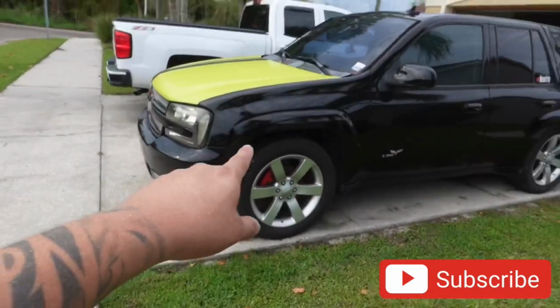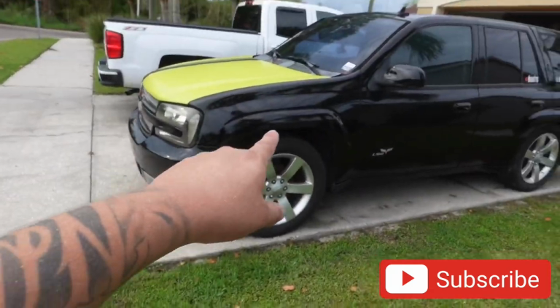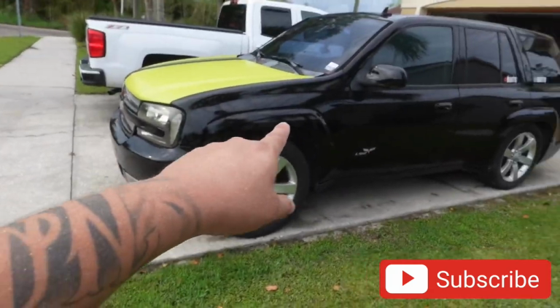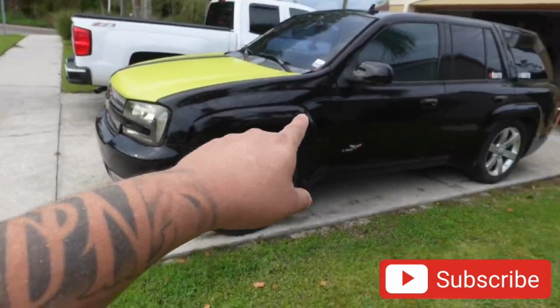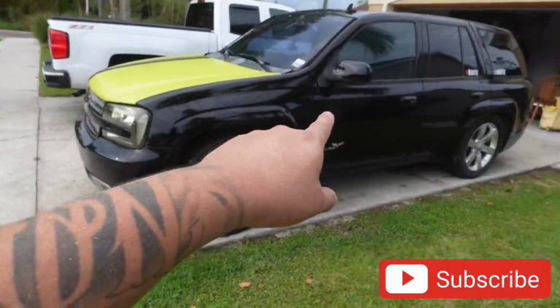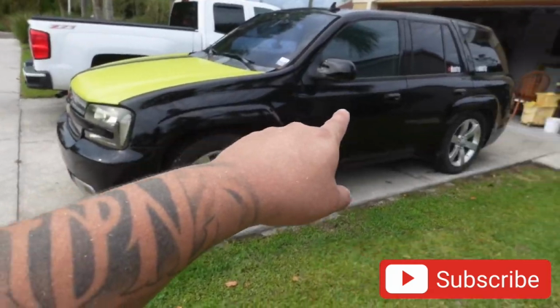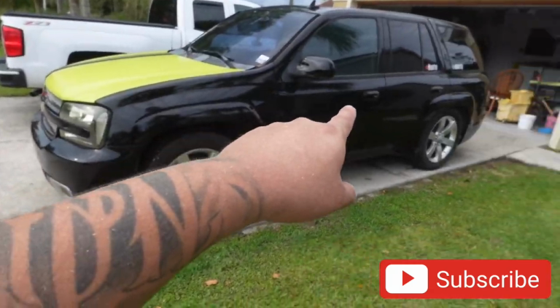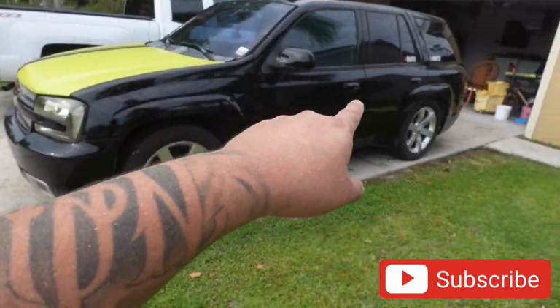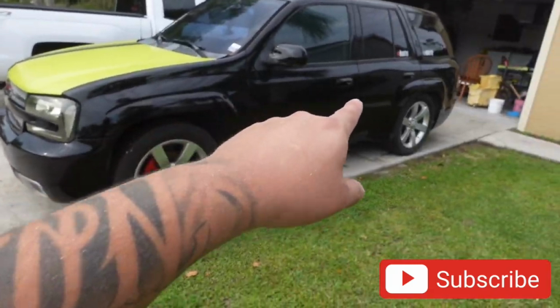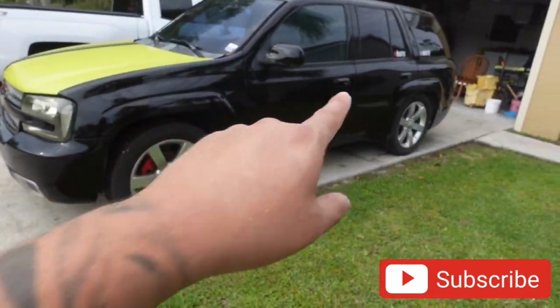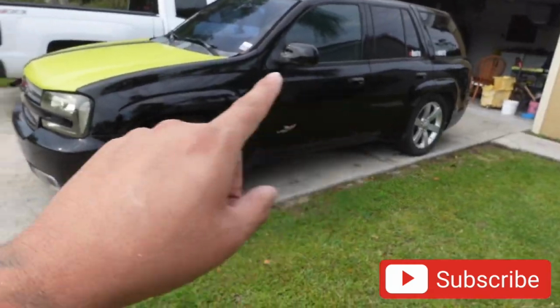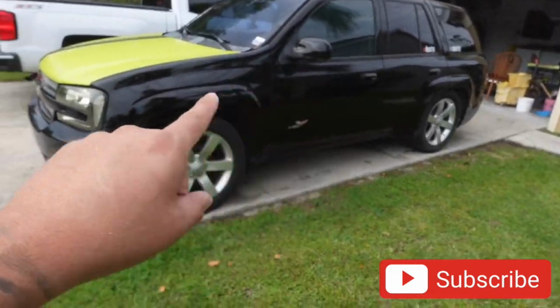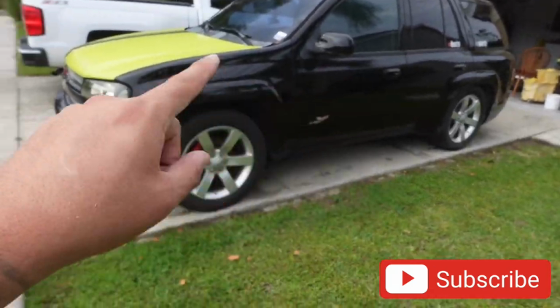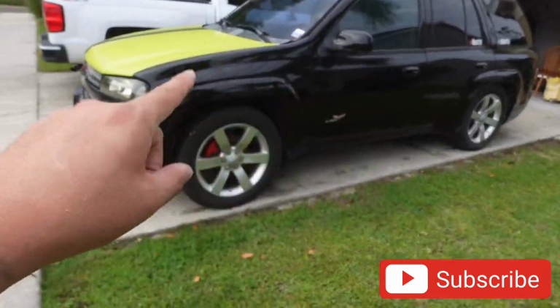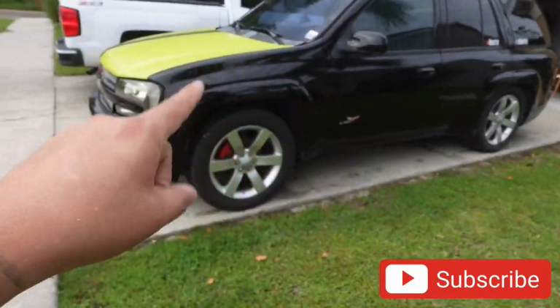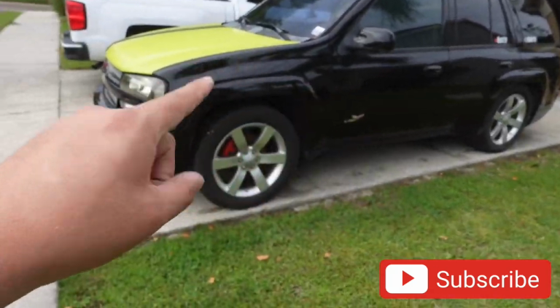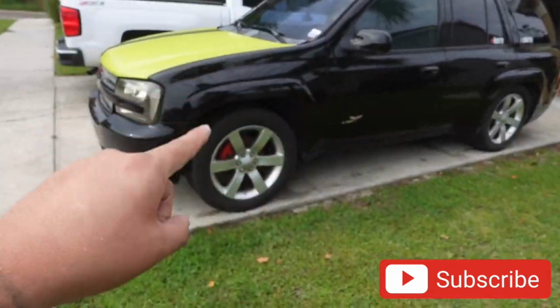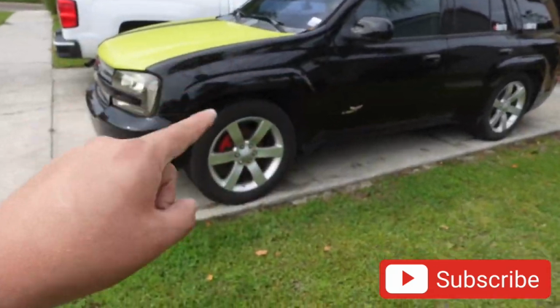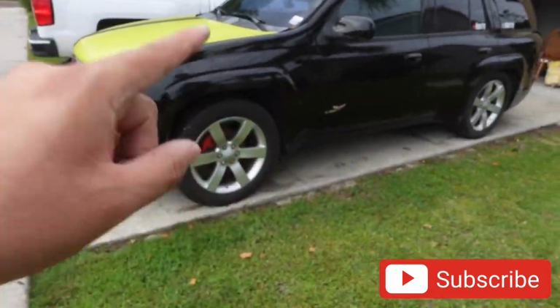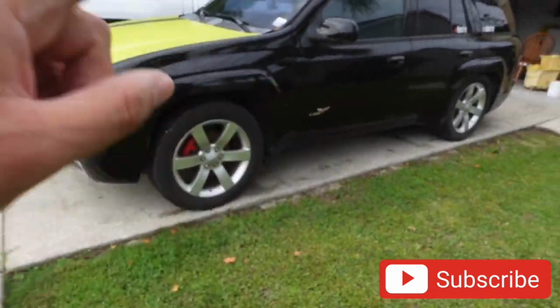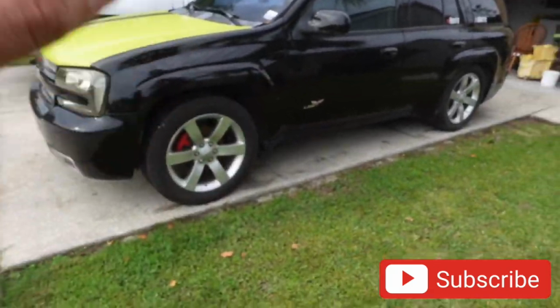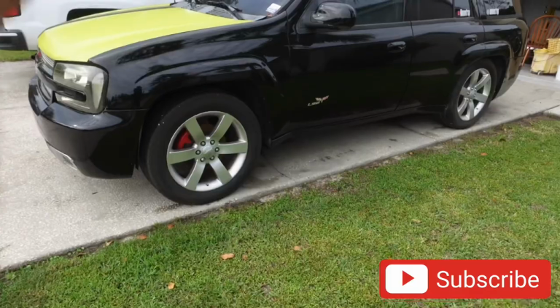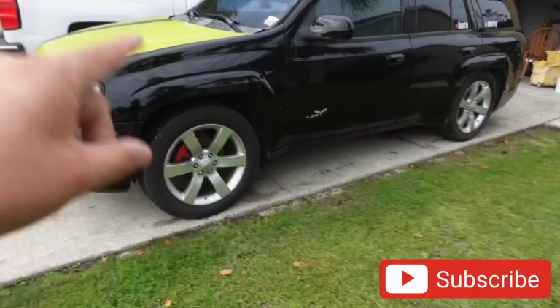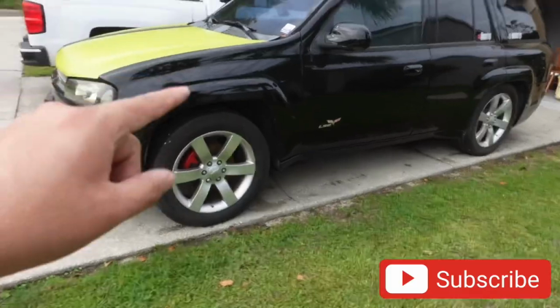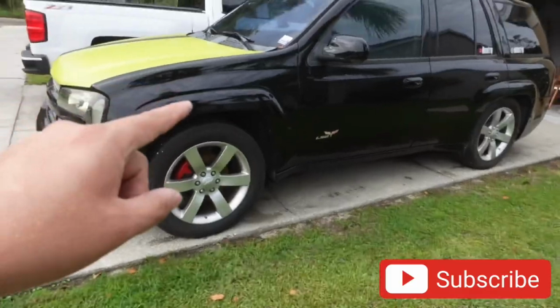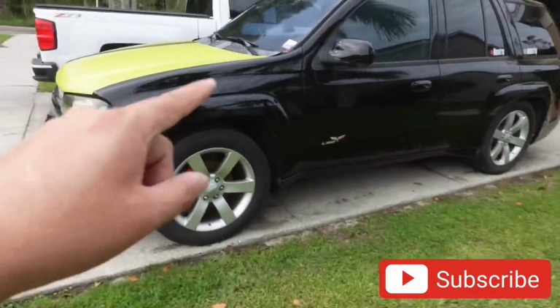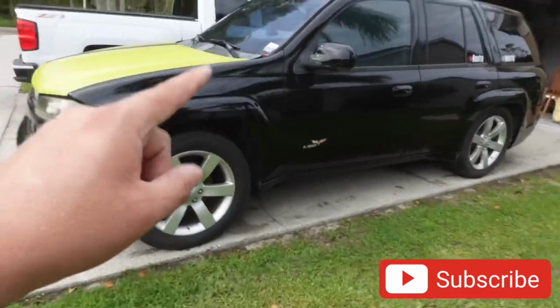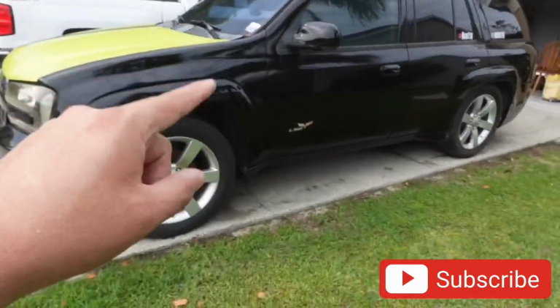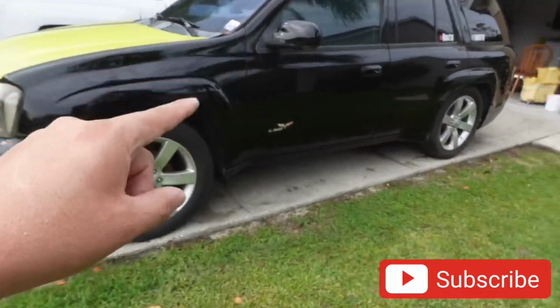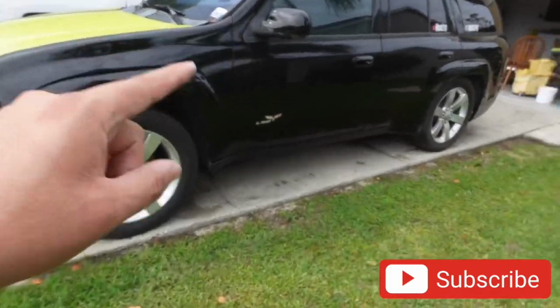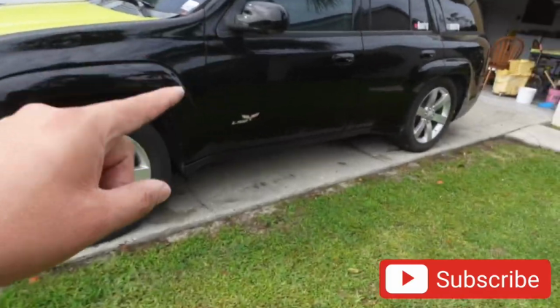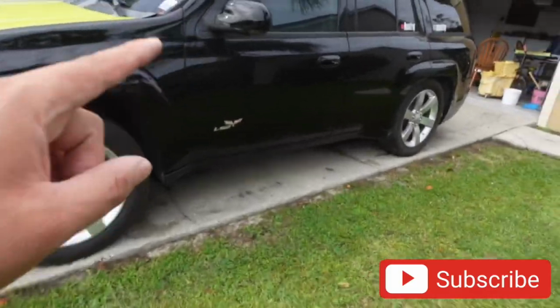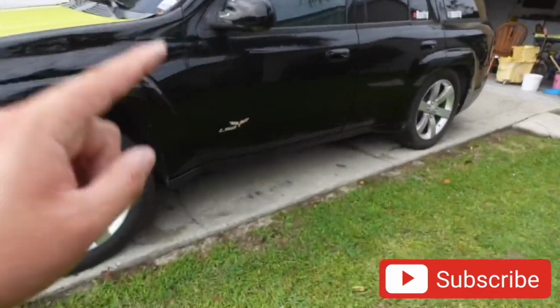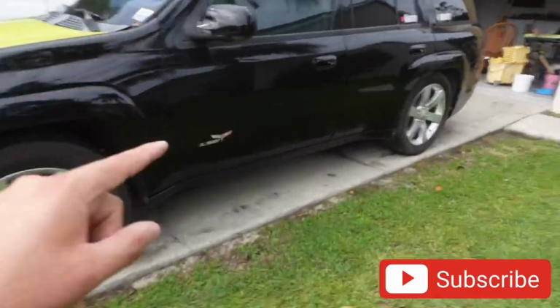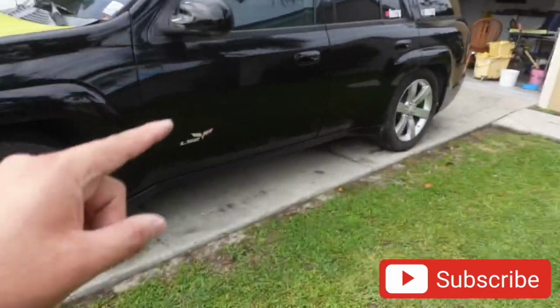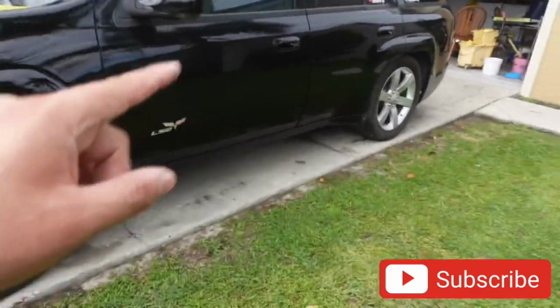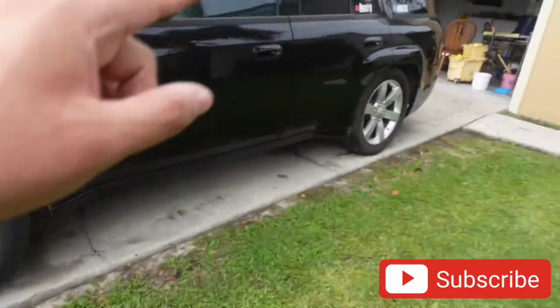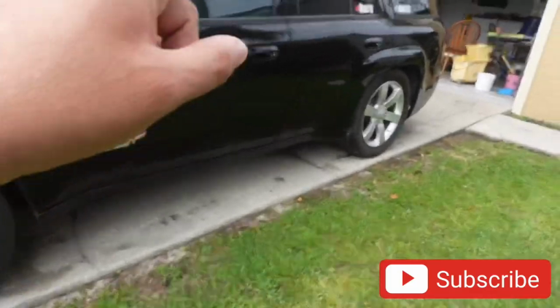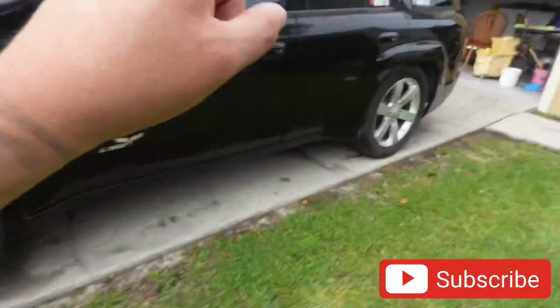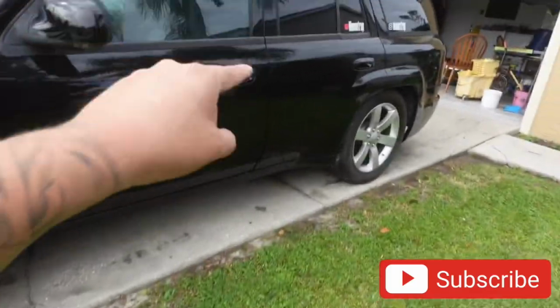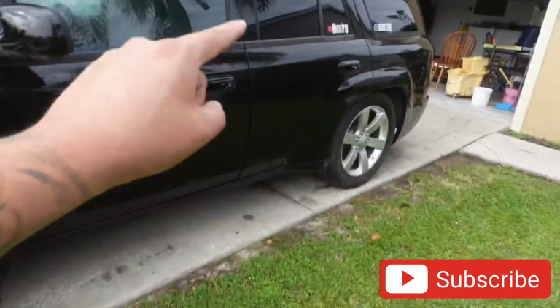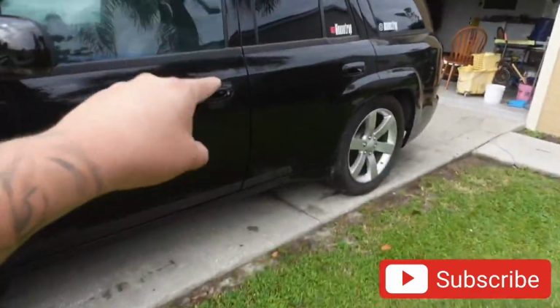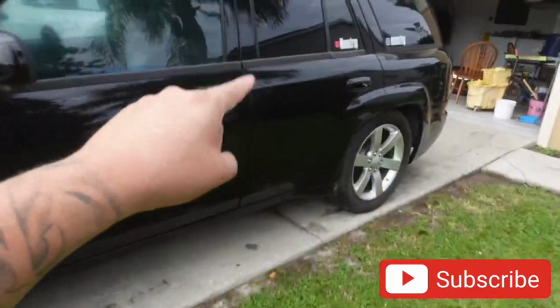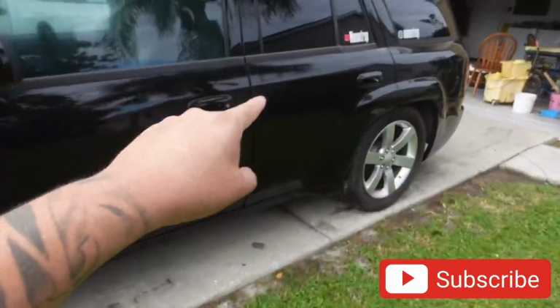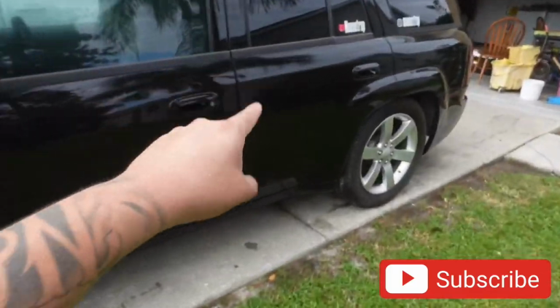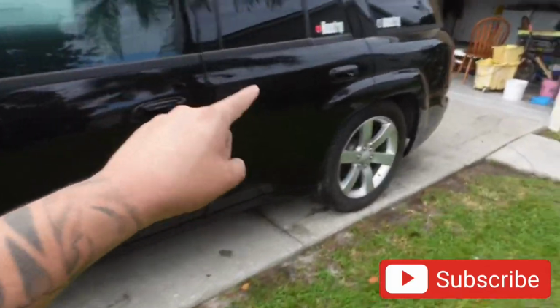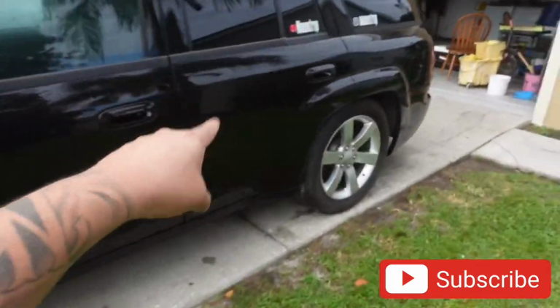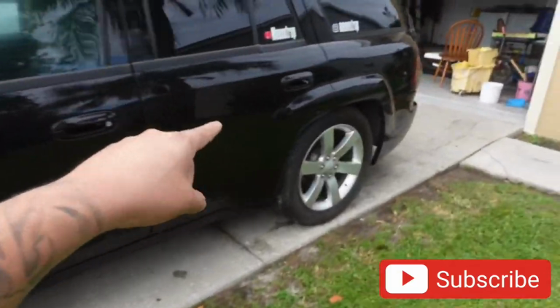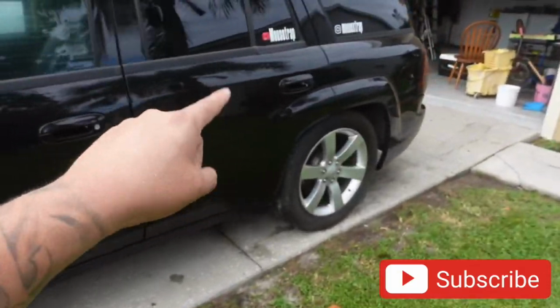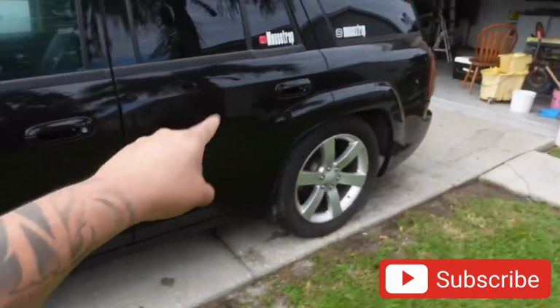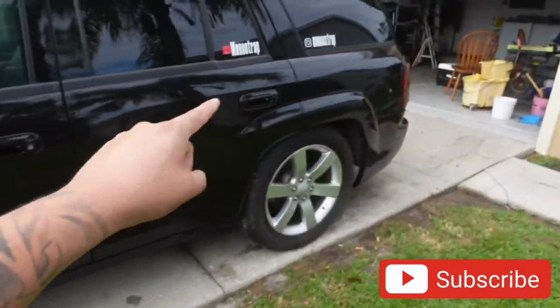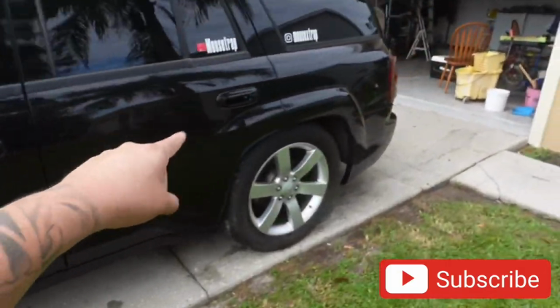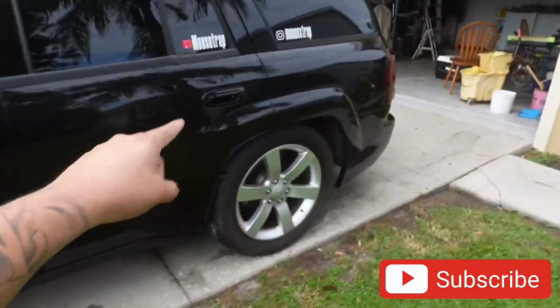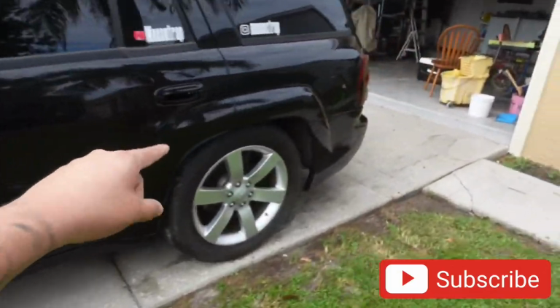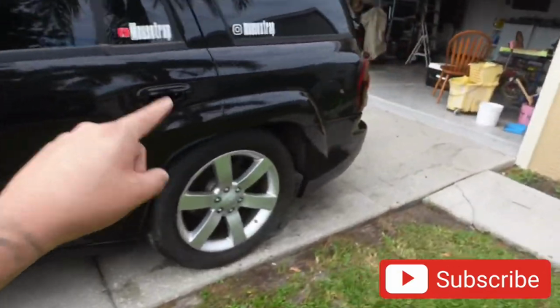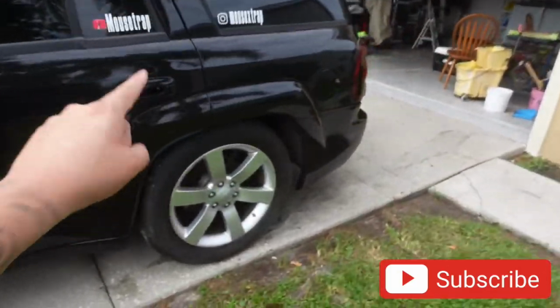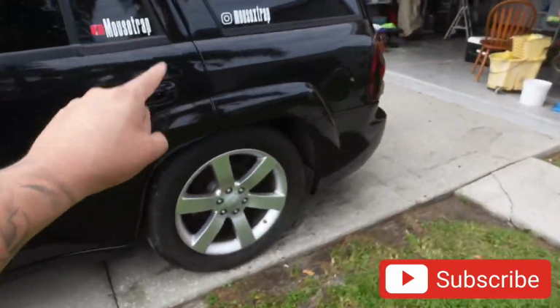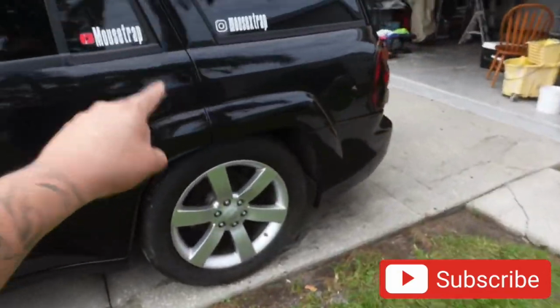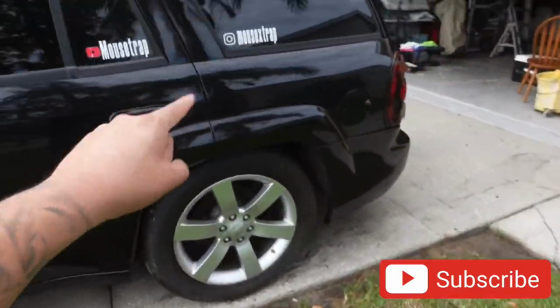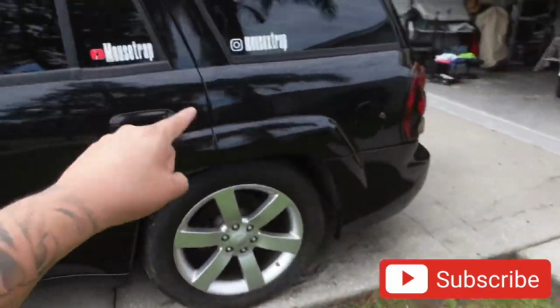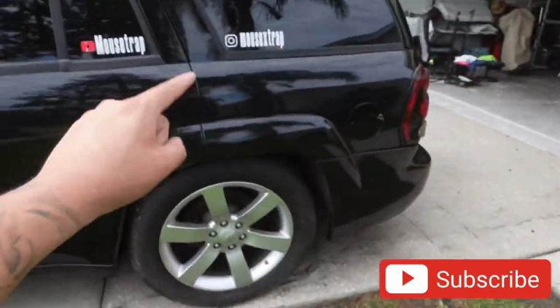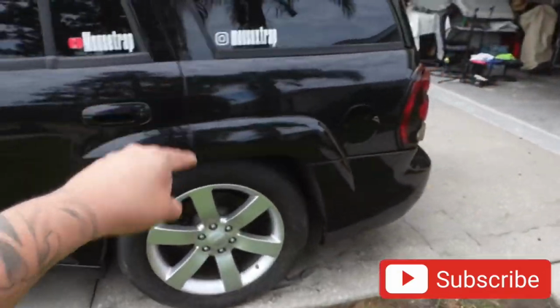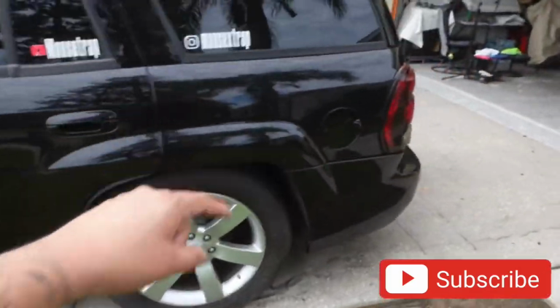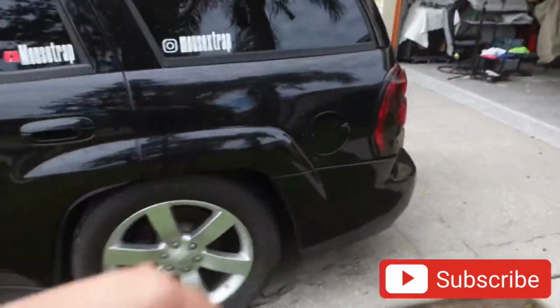Trailblazer Super Sport, man — wait for this build. This thing is going to be an animal. User X is in this thing, 215. Let me know what you think in the comments.